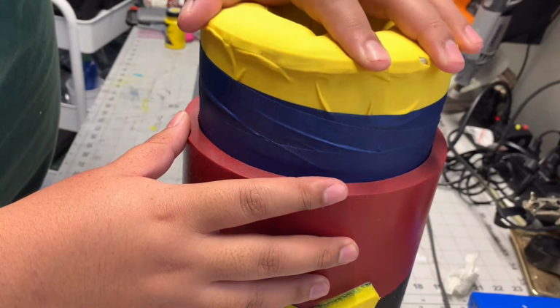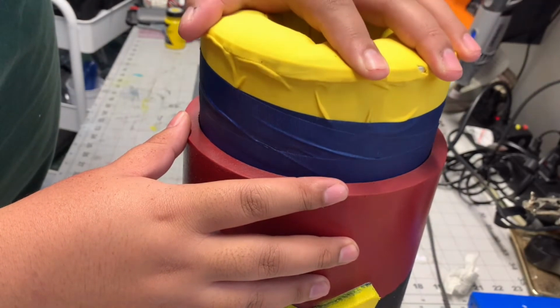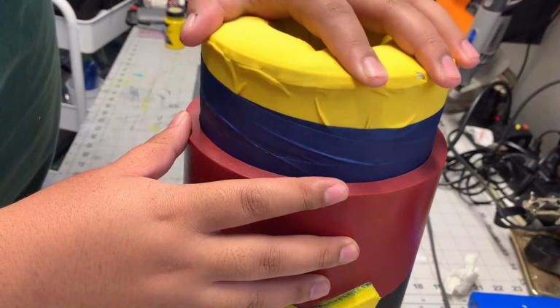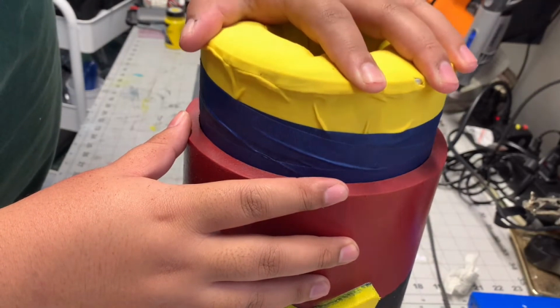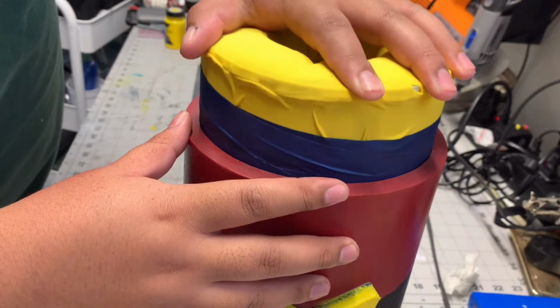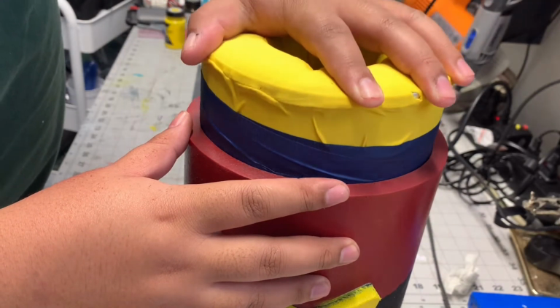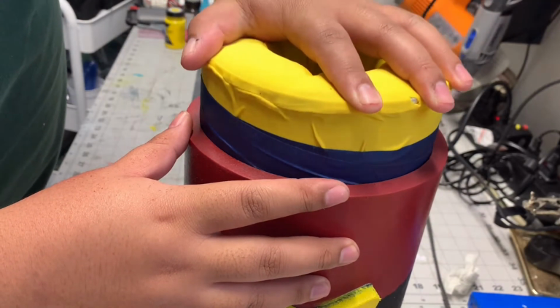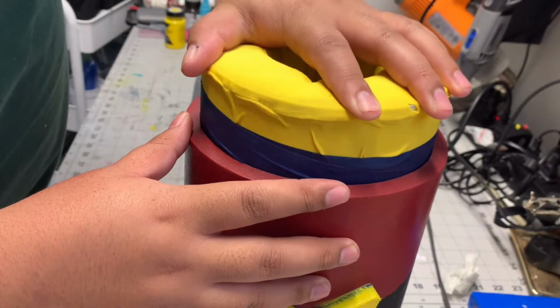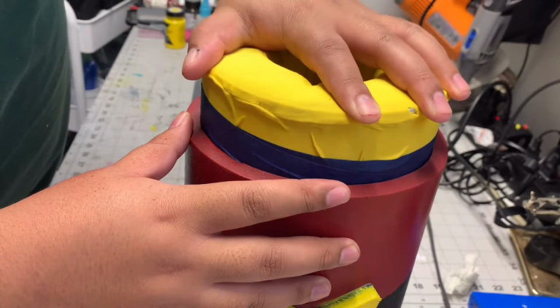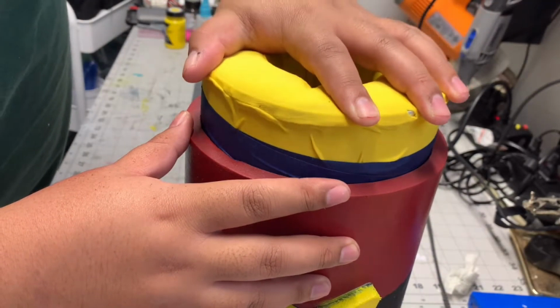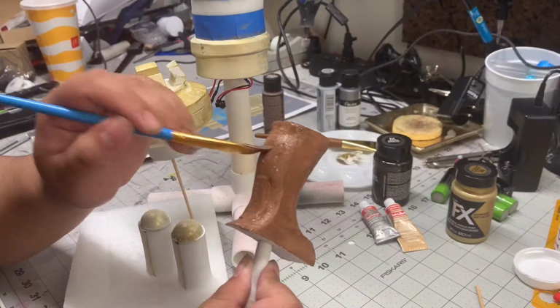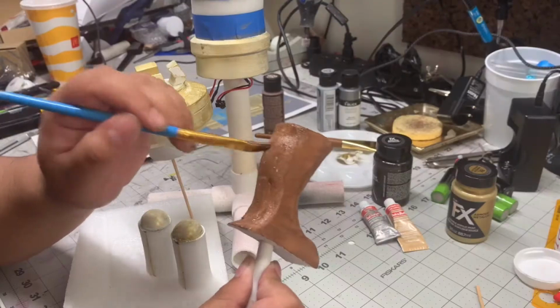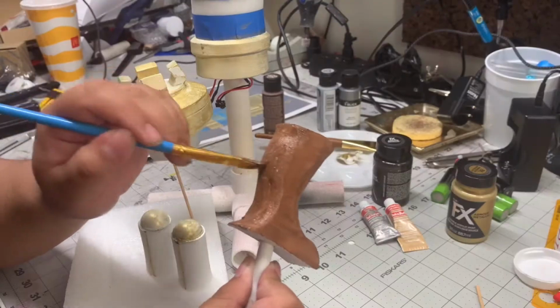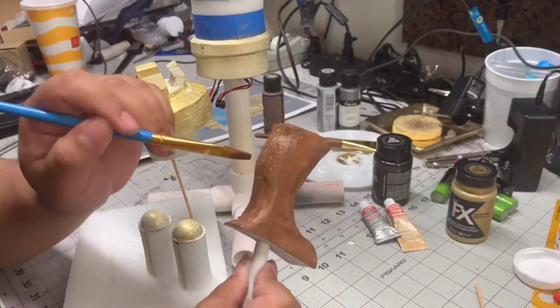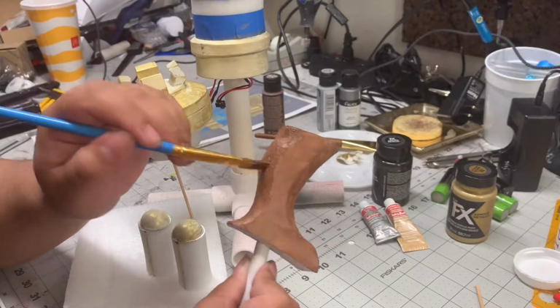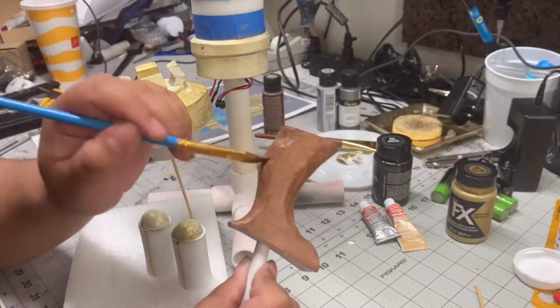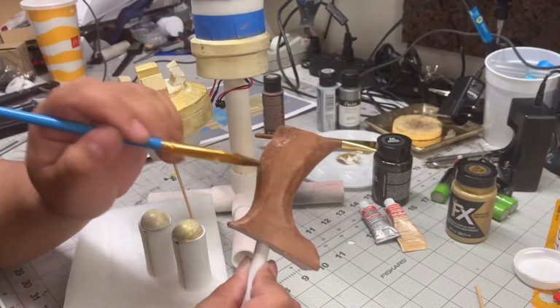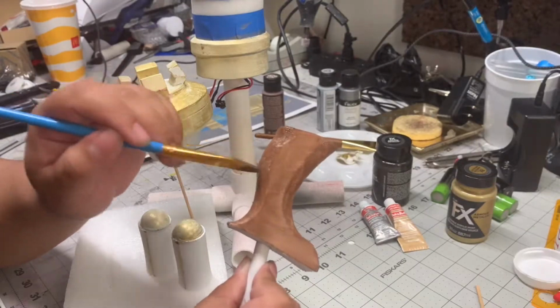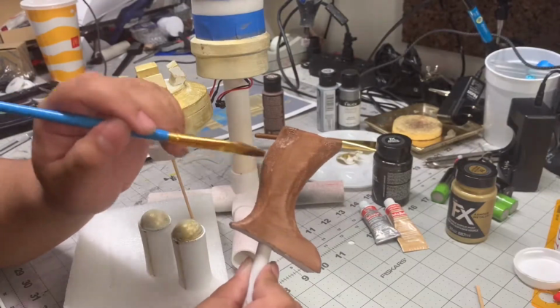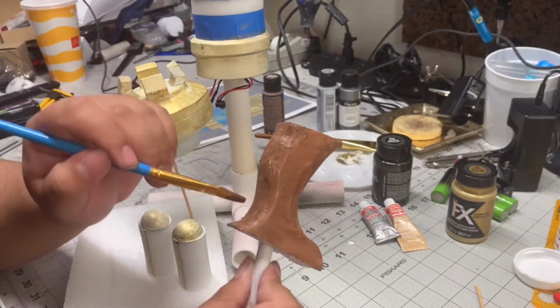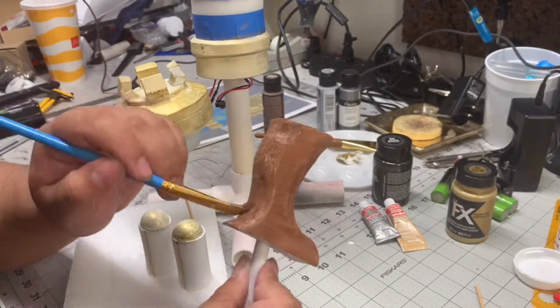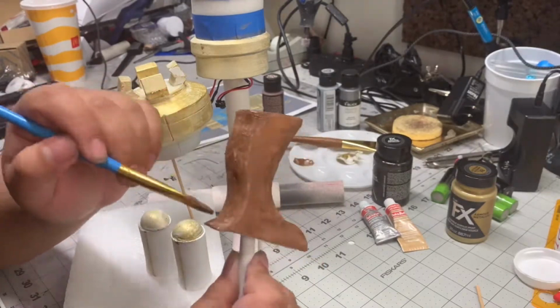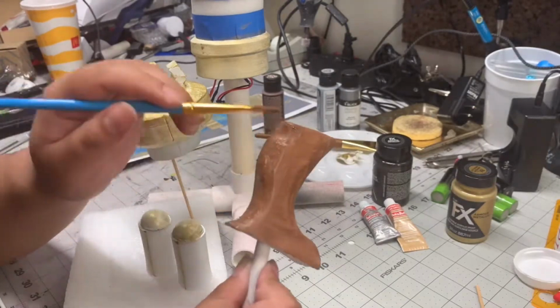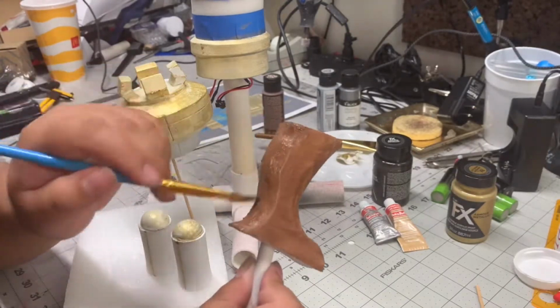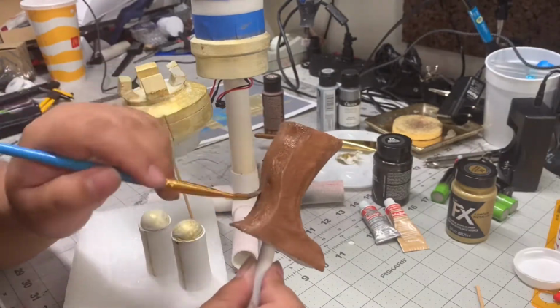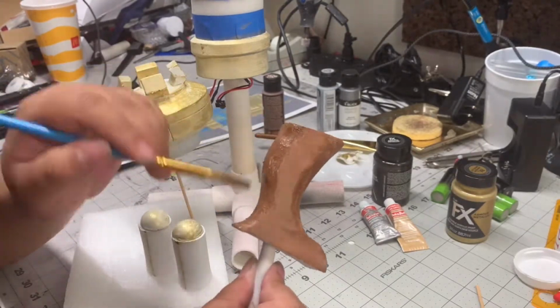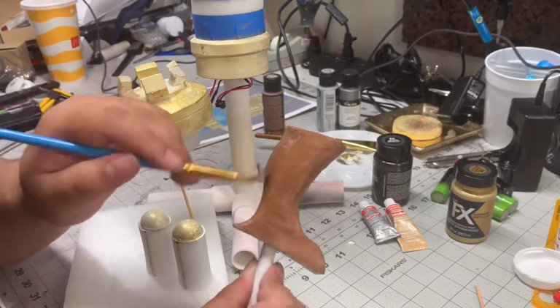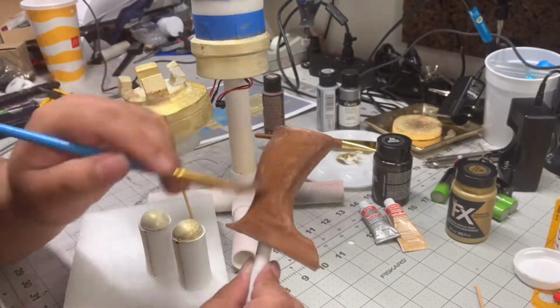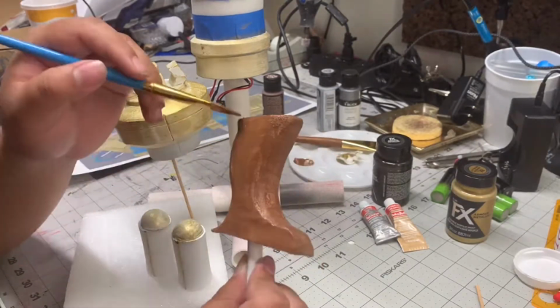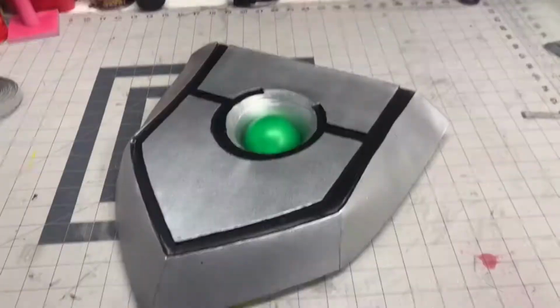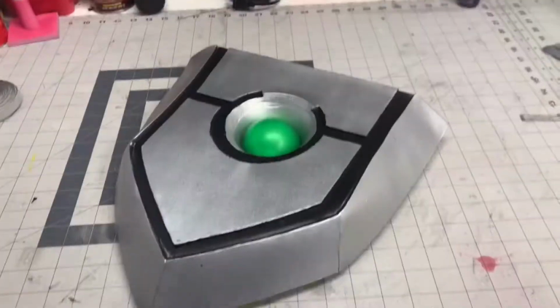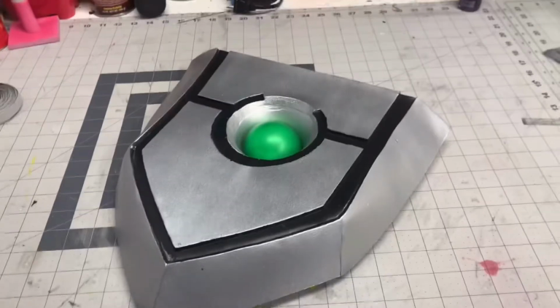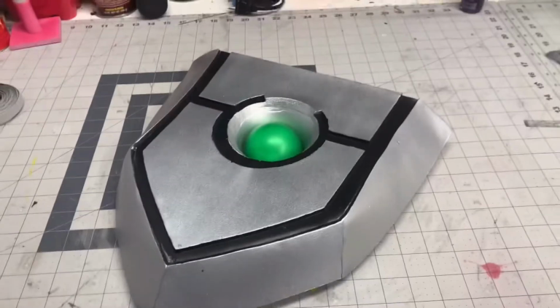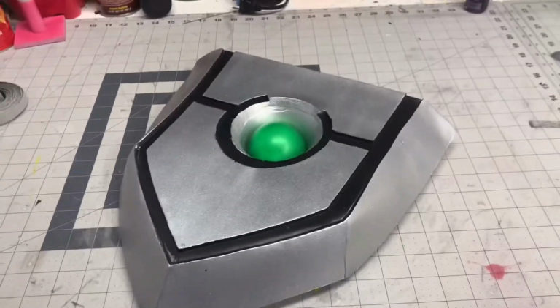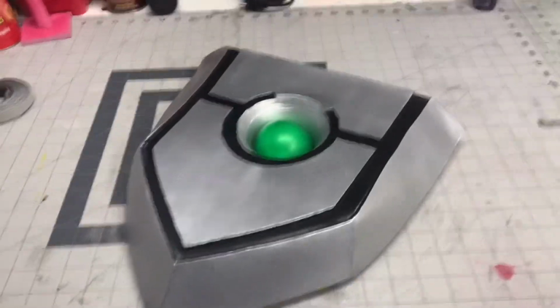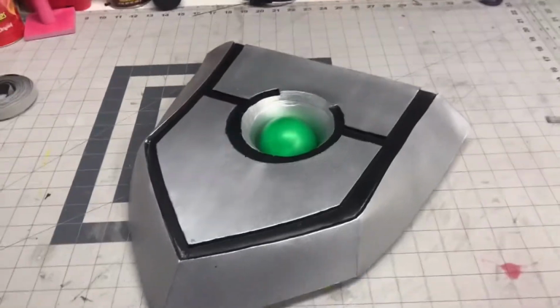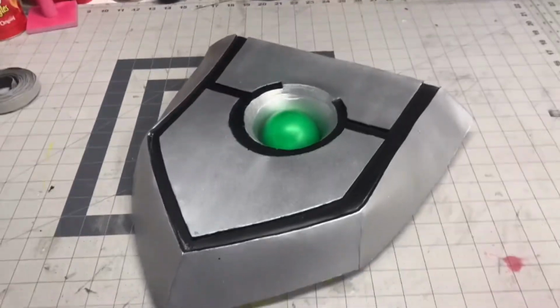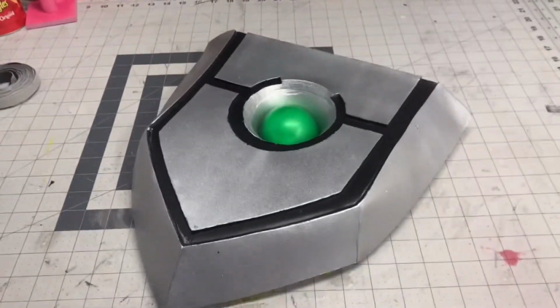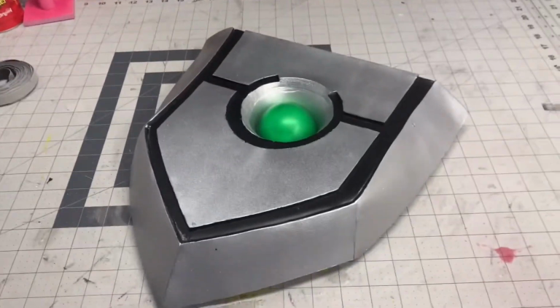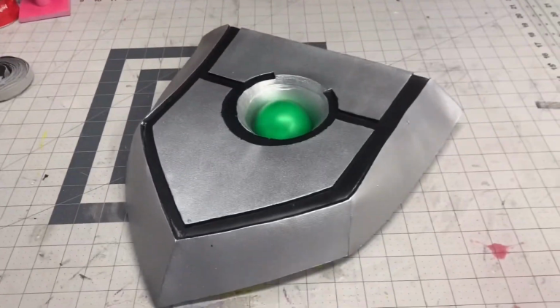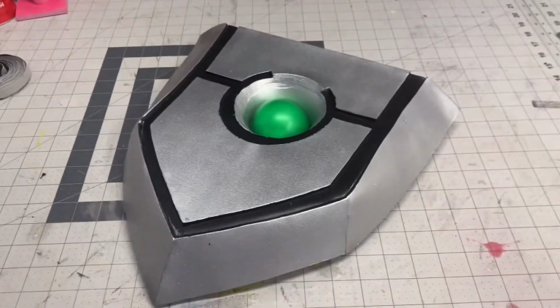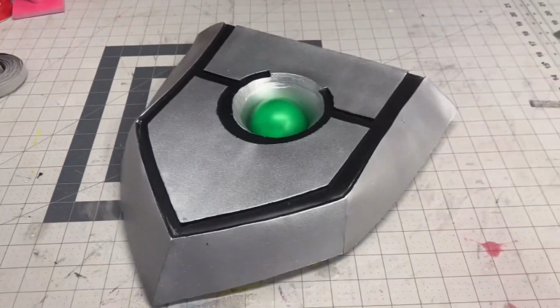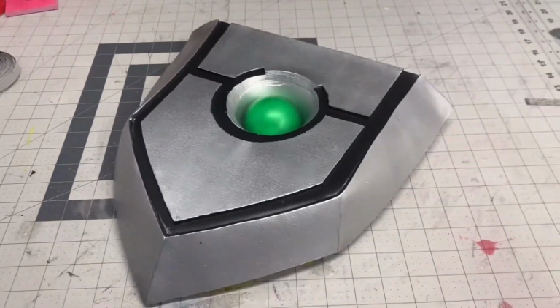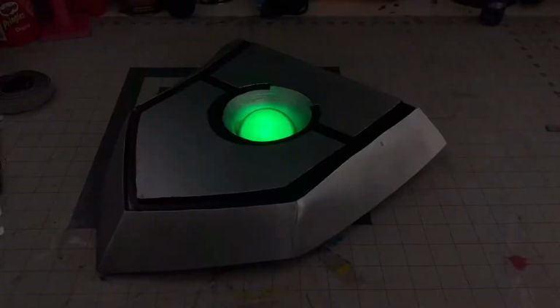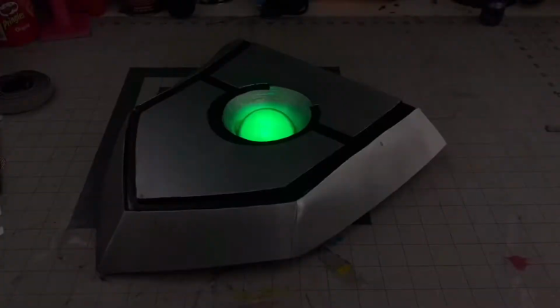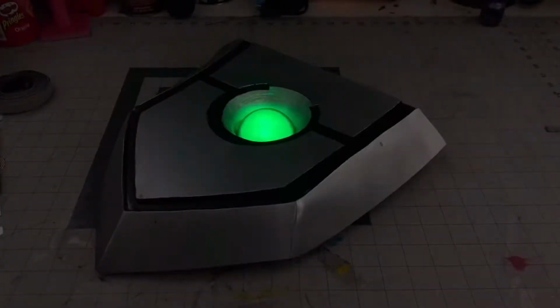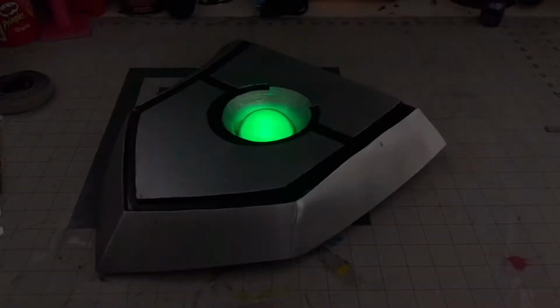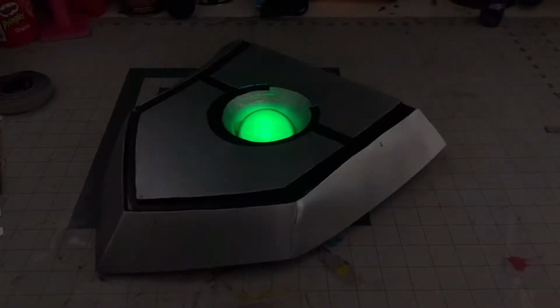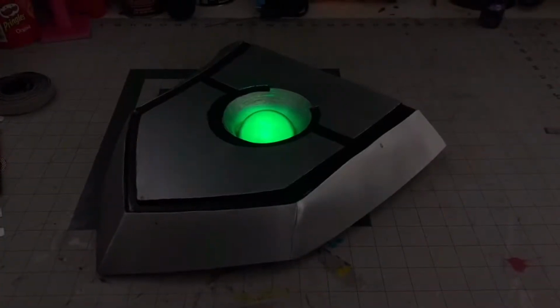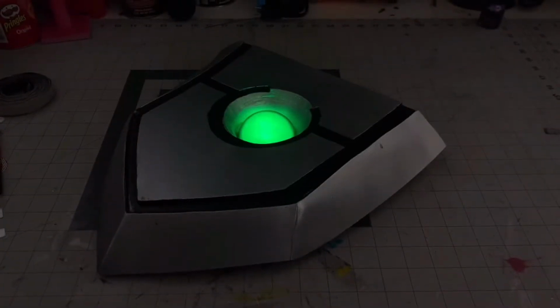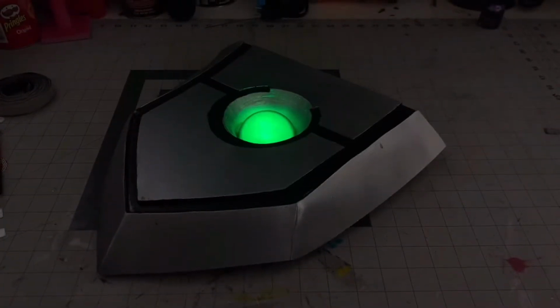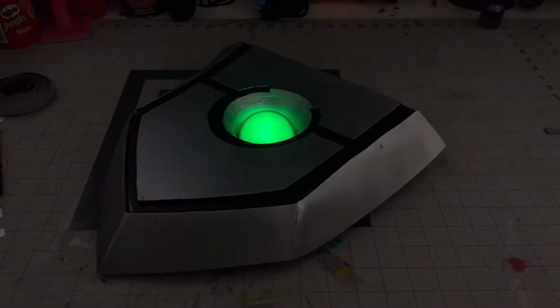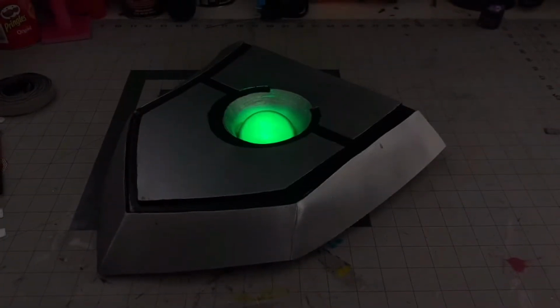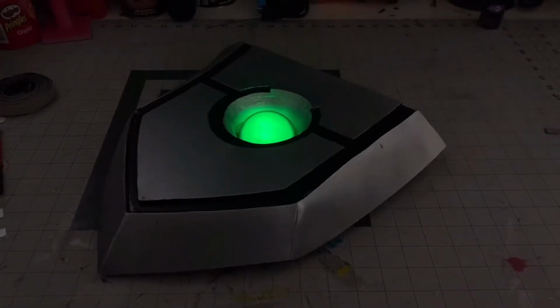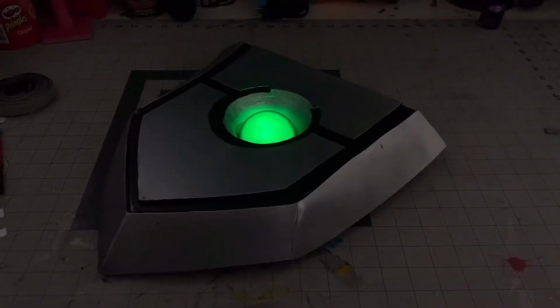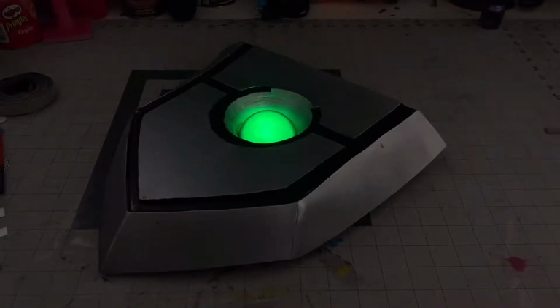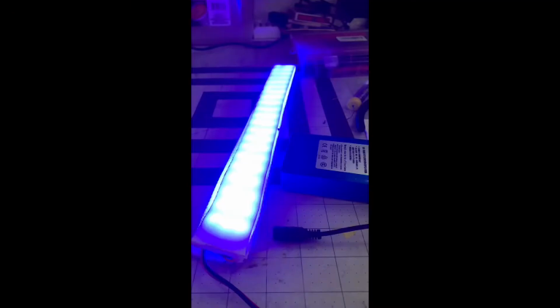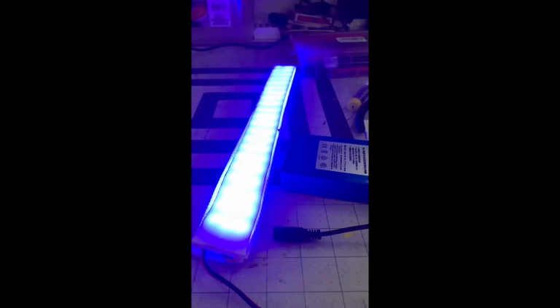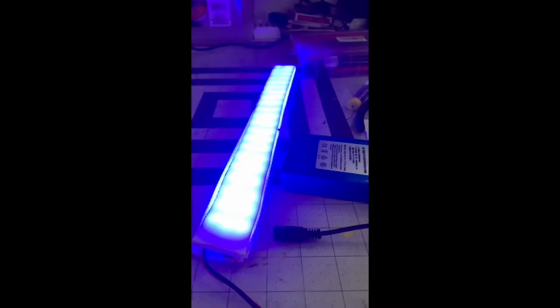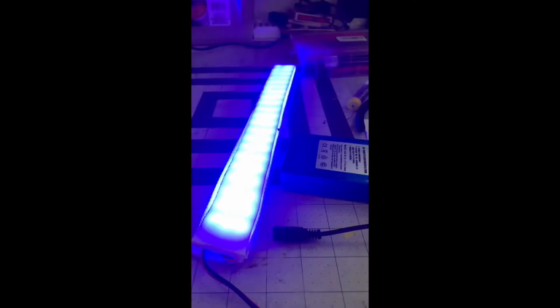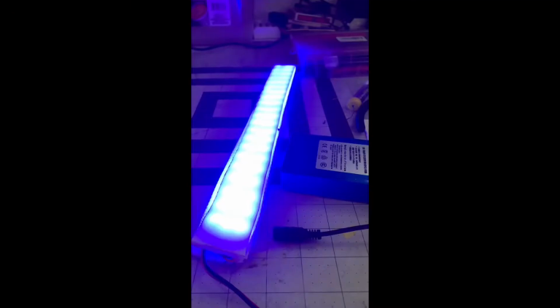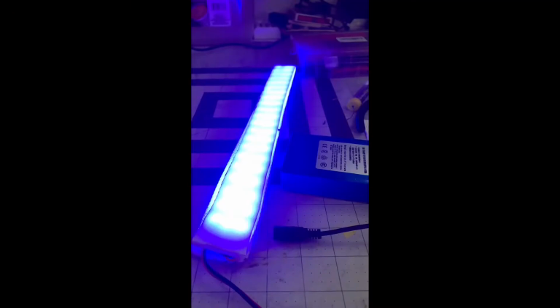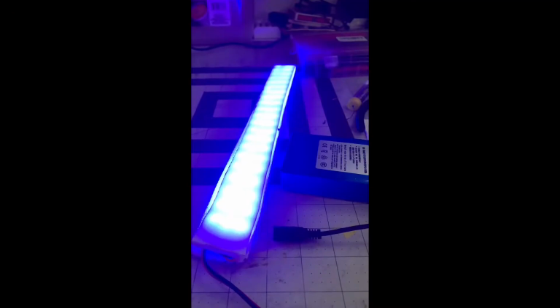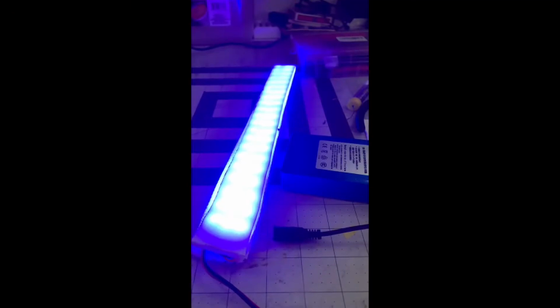You'll learn how to use materials such as fabric, EVA foam, and even acrylic paints, and eventually LEDs.